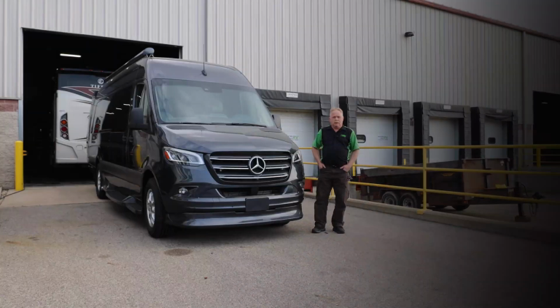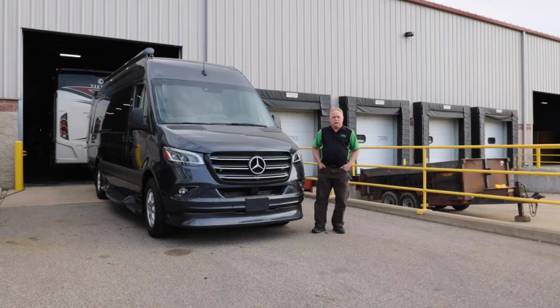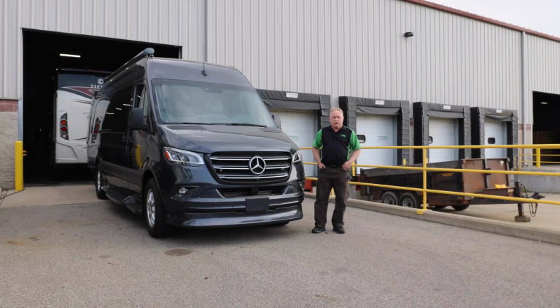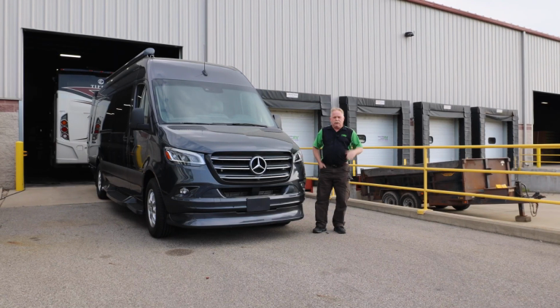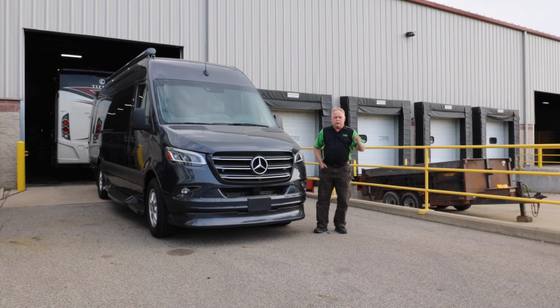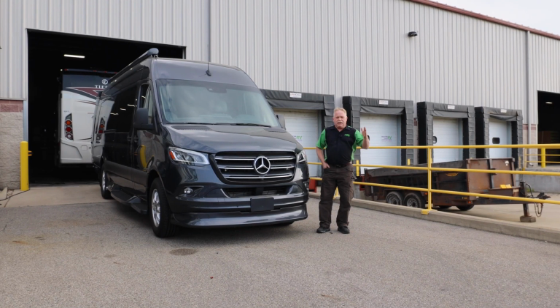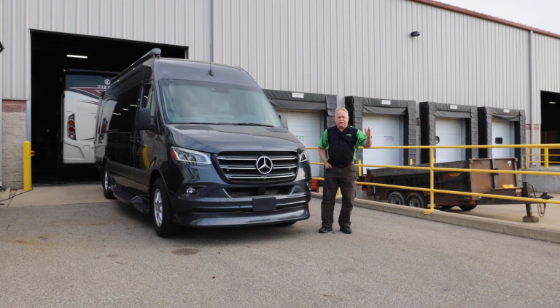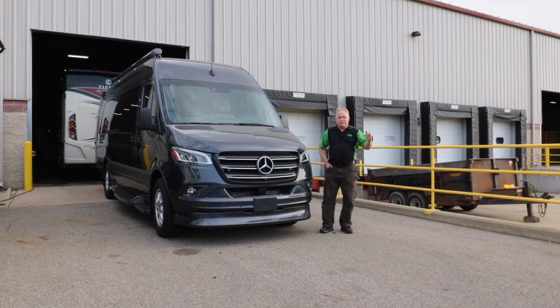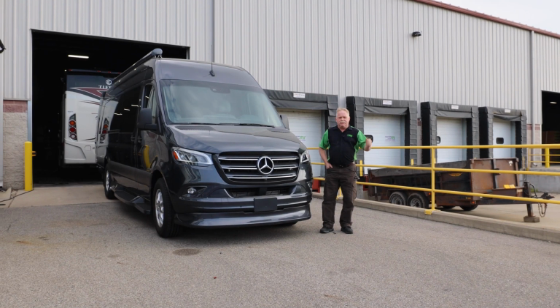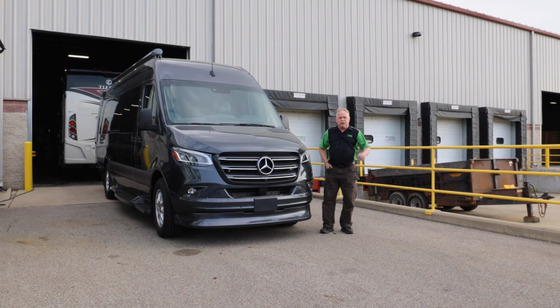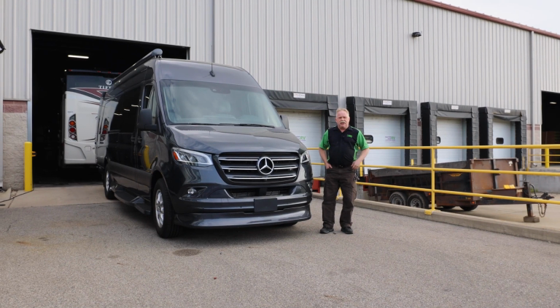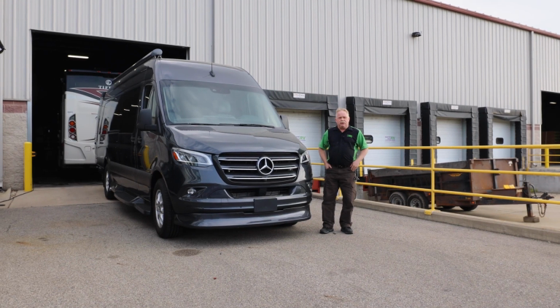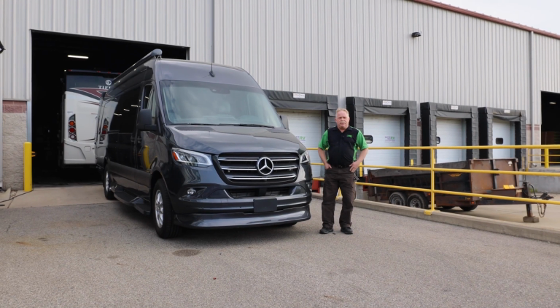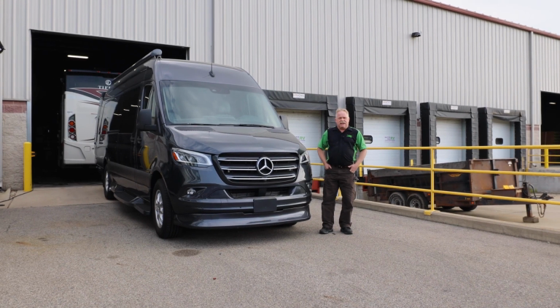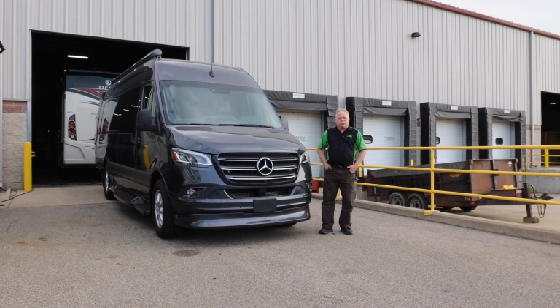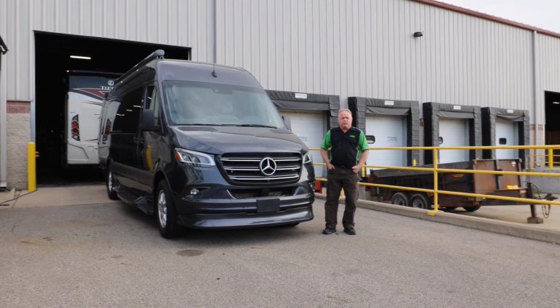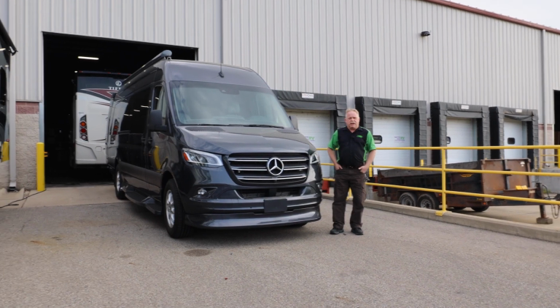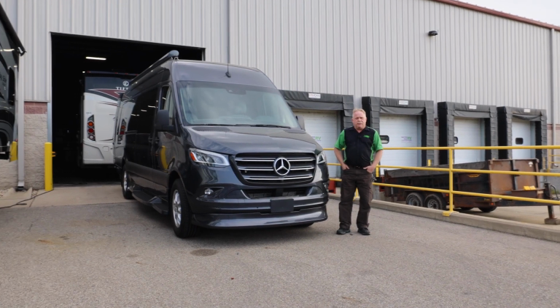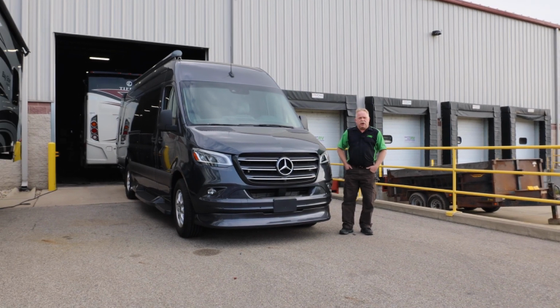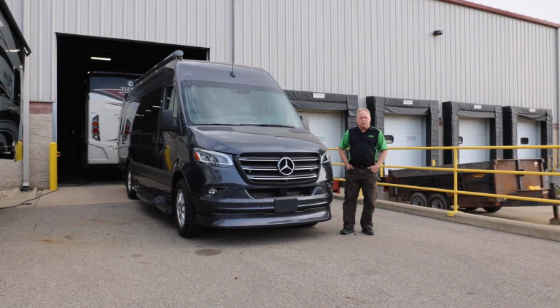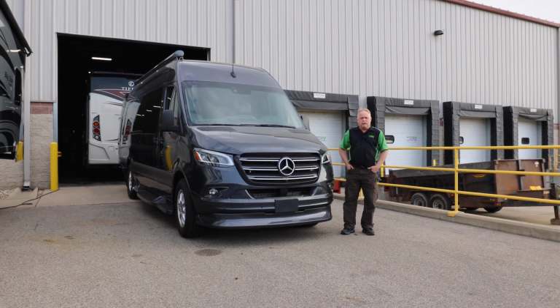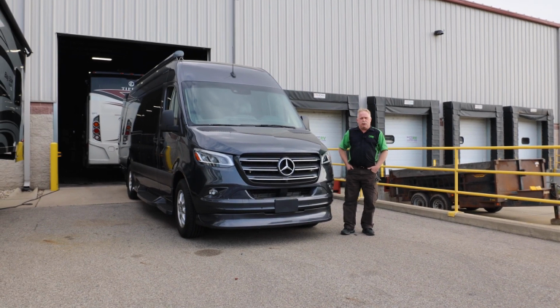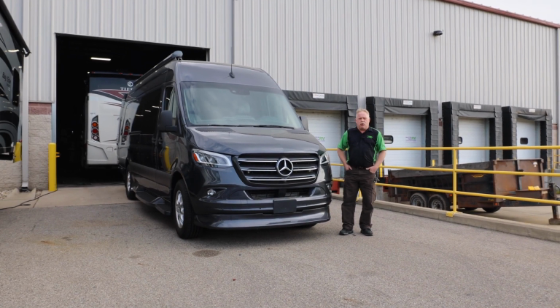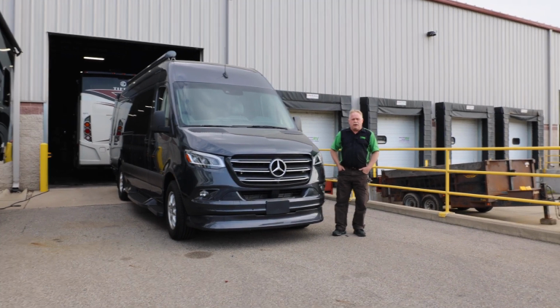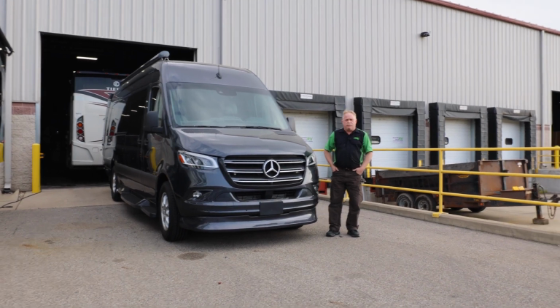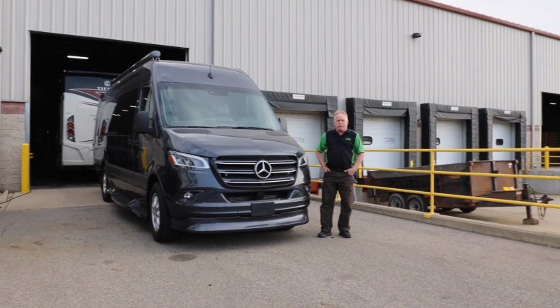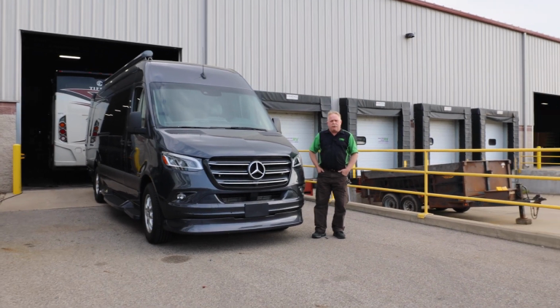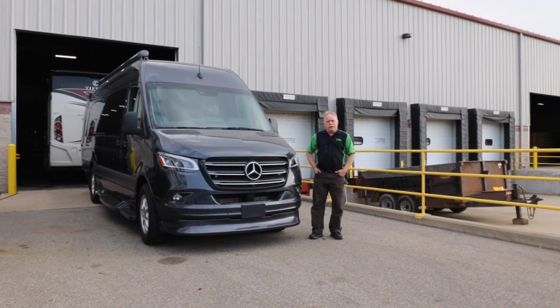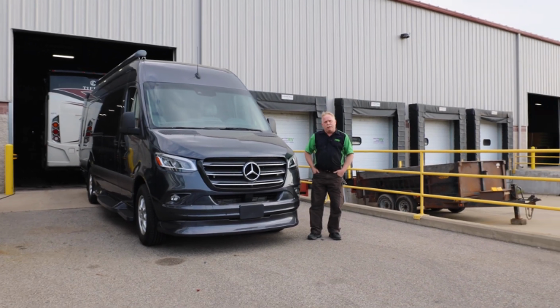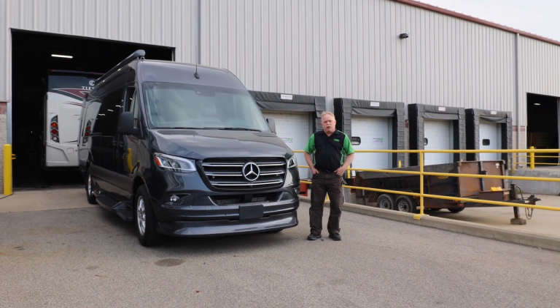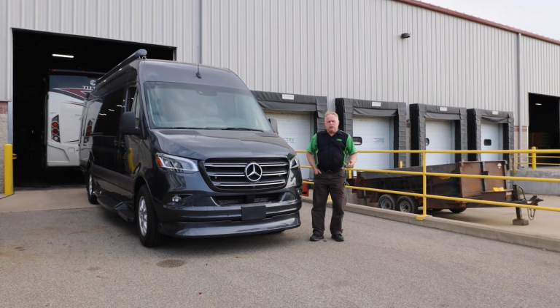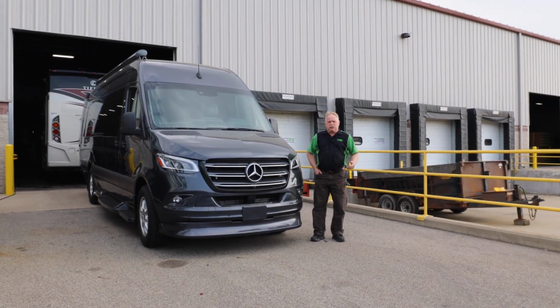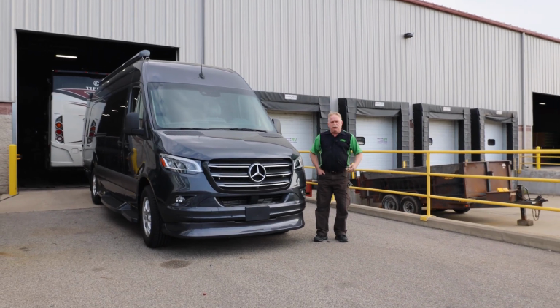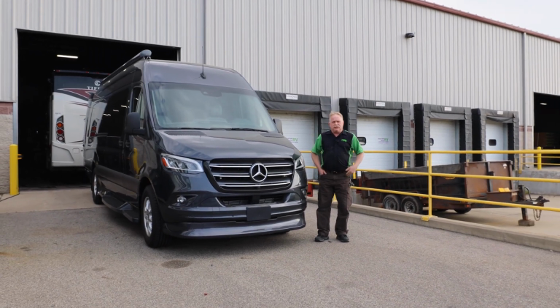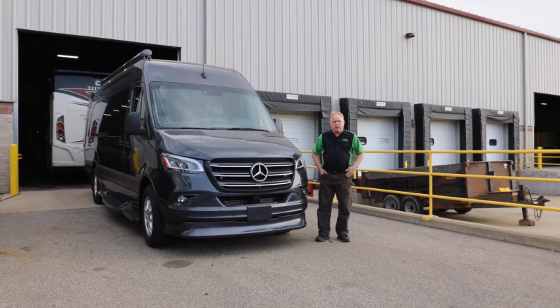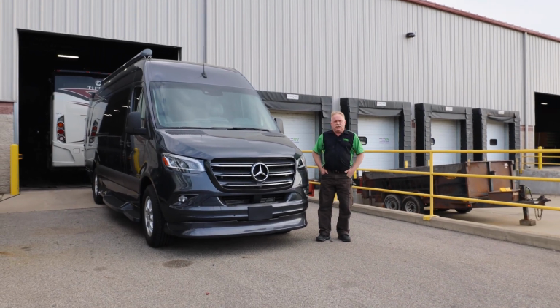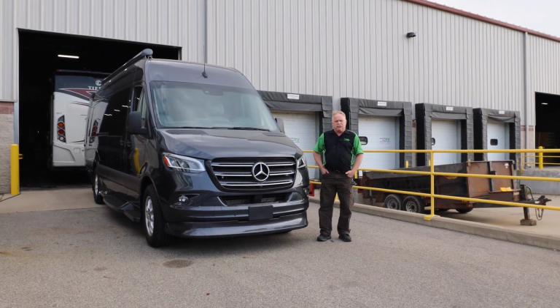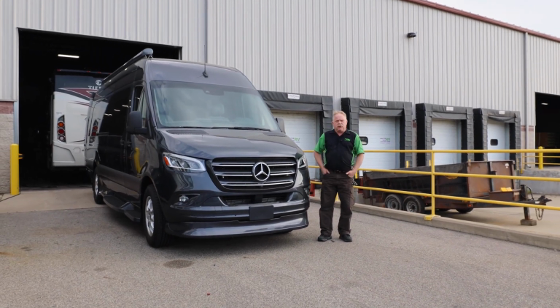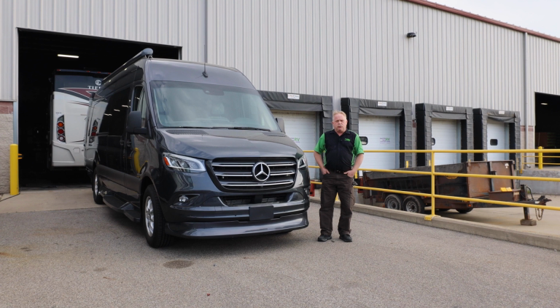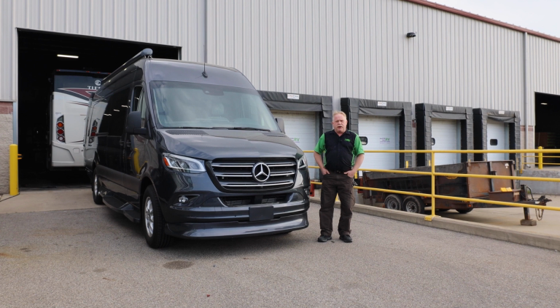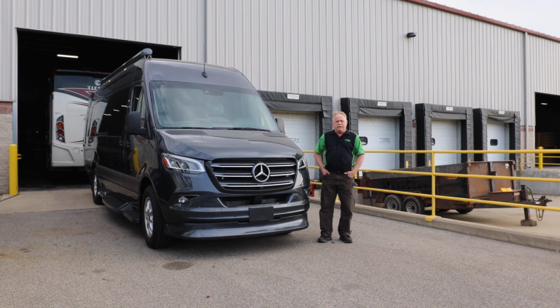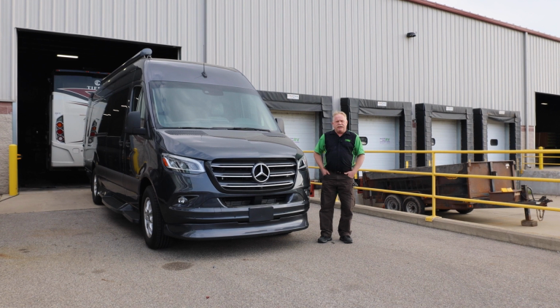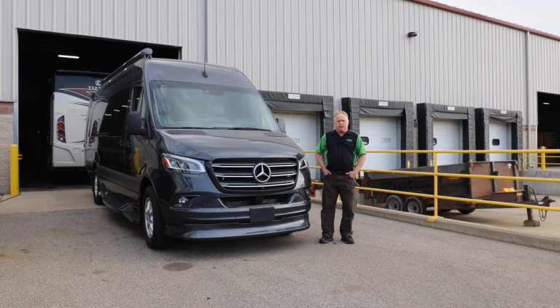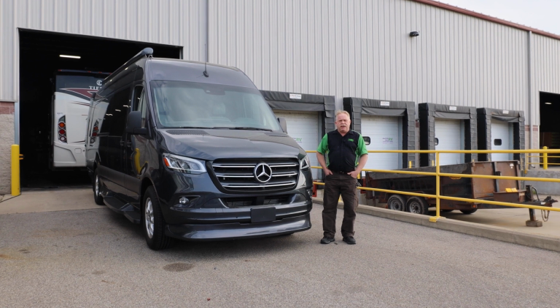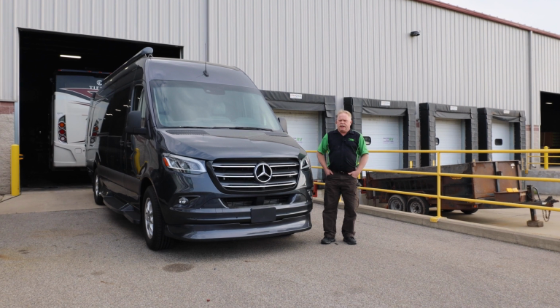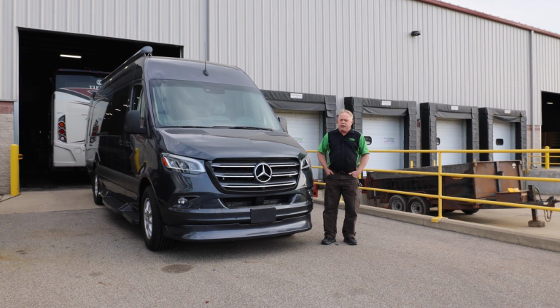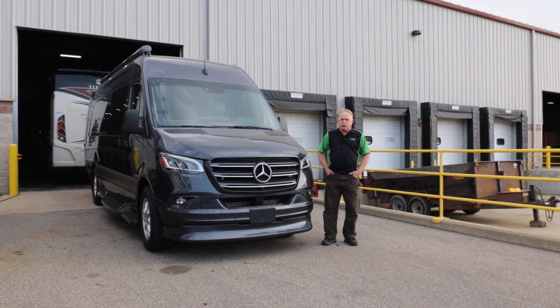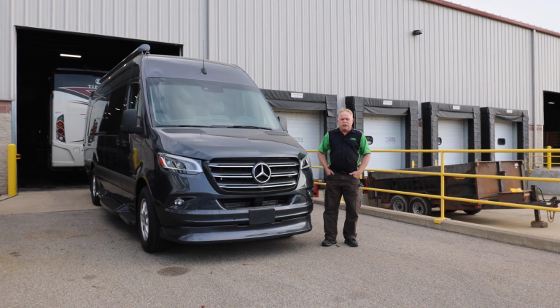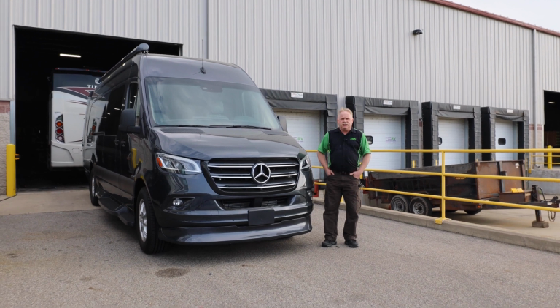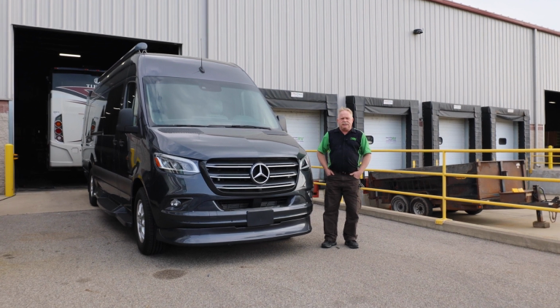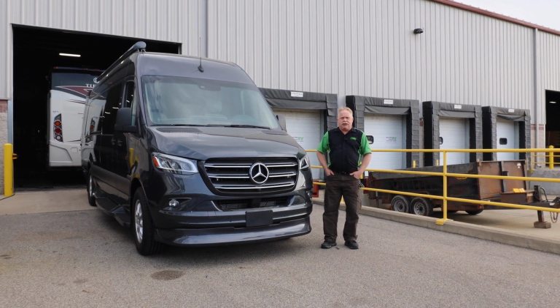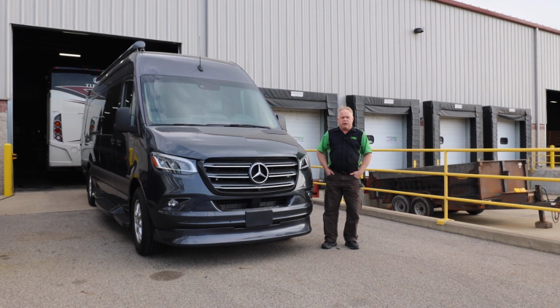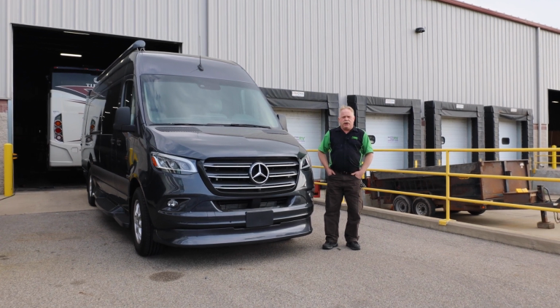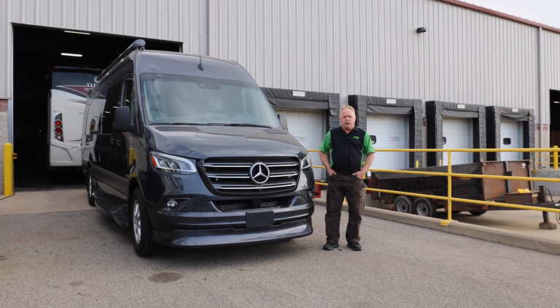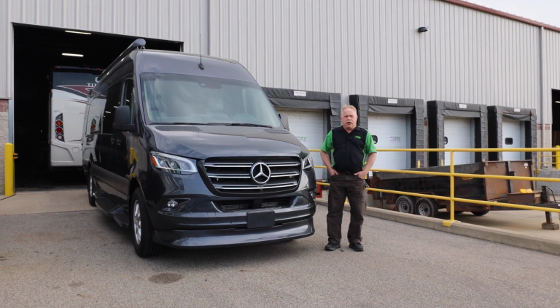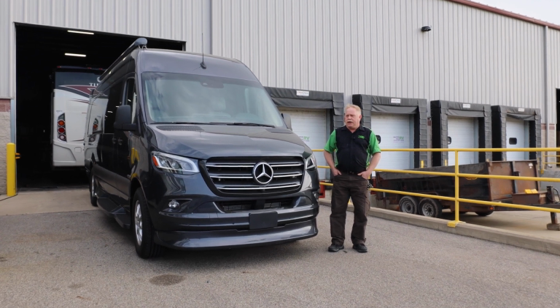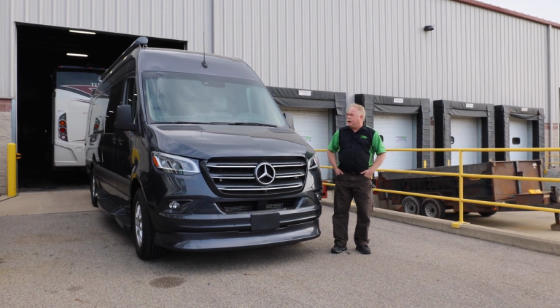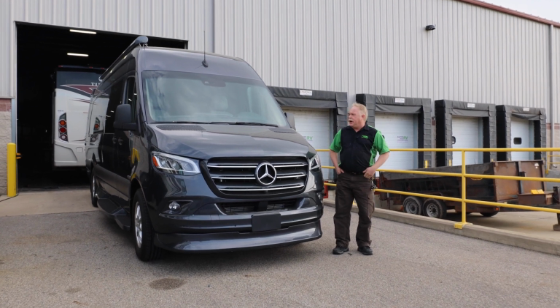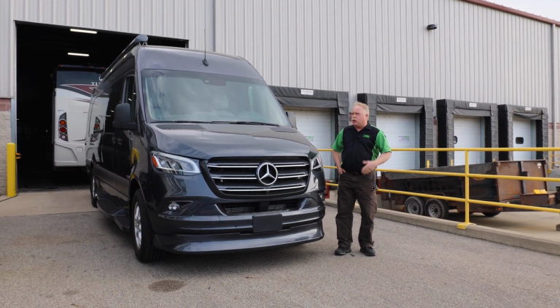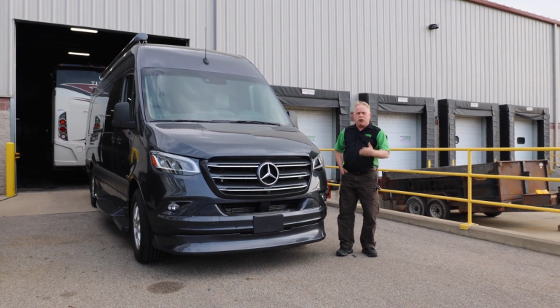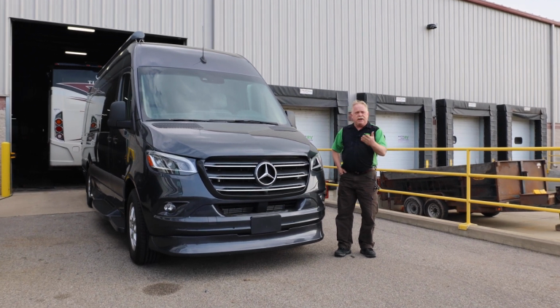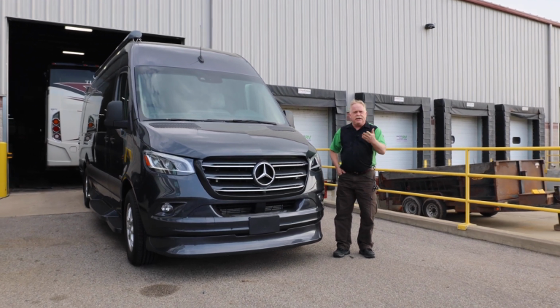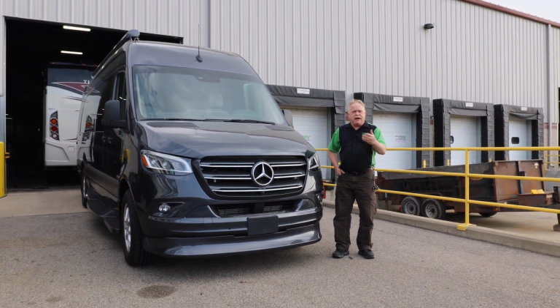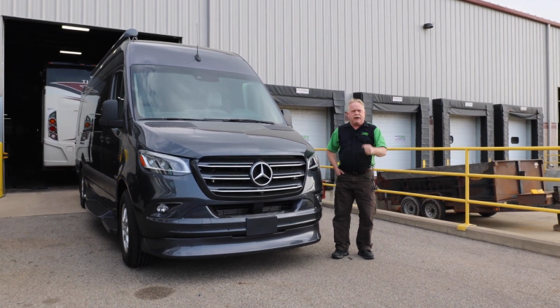Hello guys, I'm Tim Klink with MasterTech, America's number one bumper-to-bumper service collision renovation and integration center here in Elkhart, Indiana.